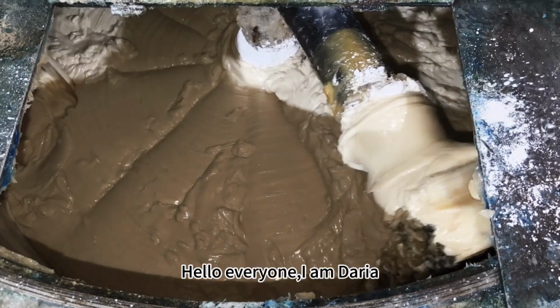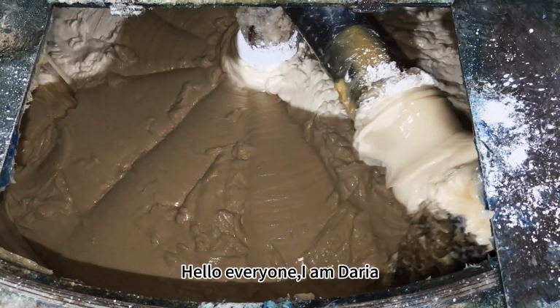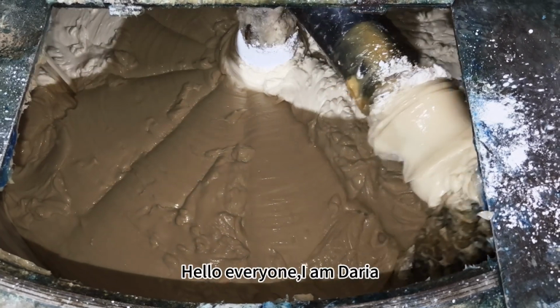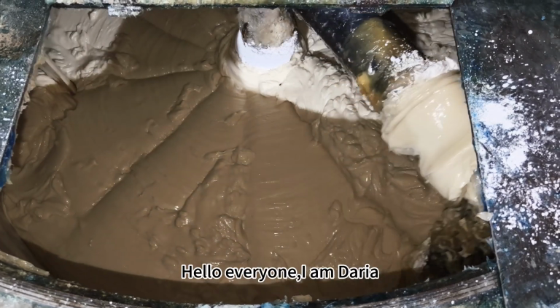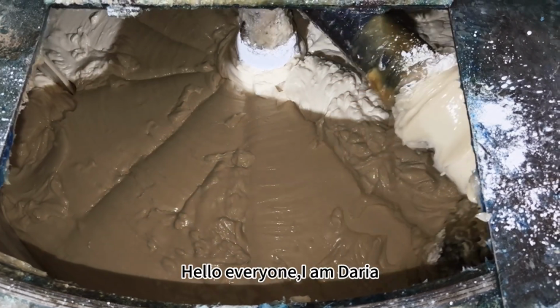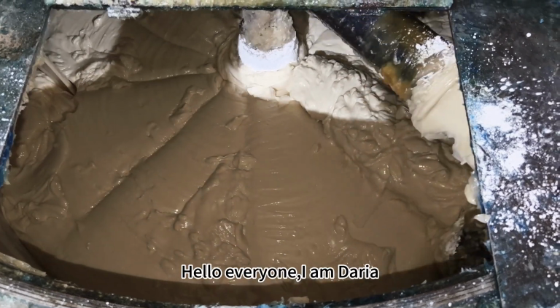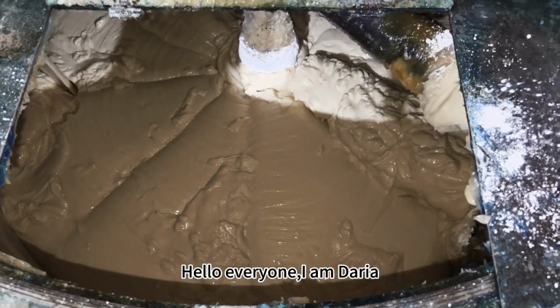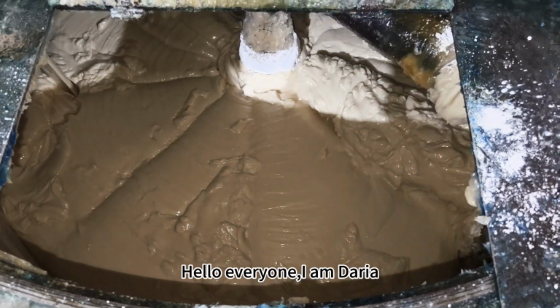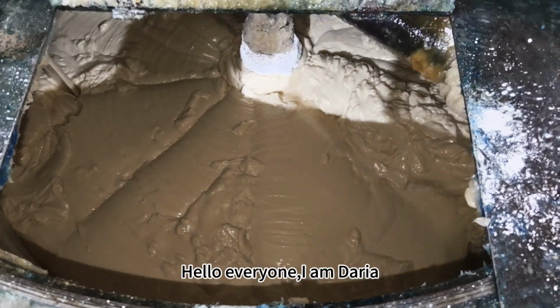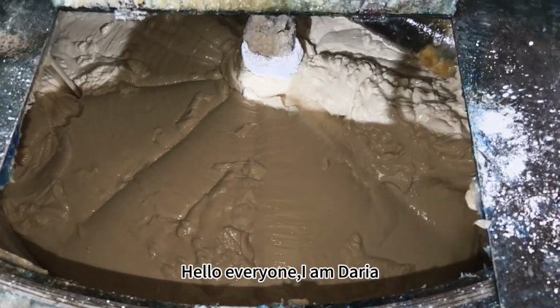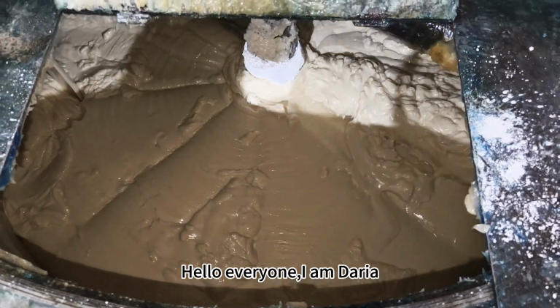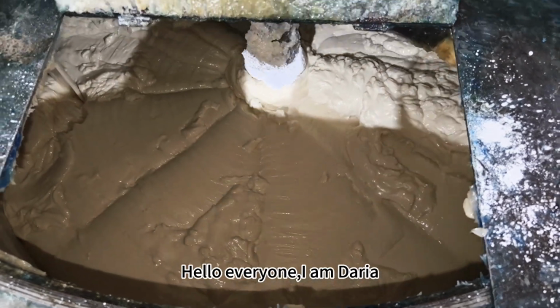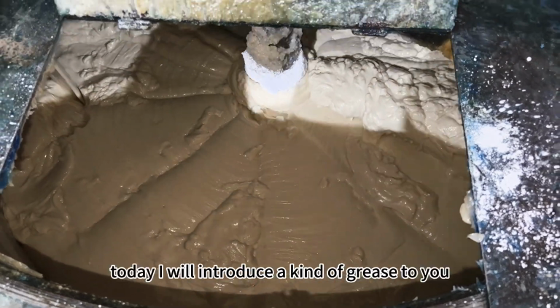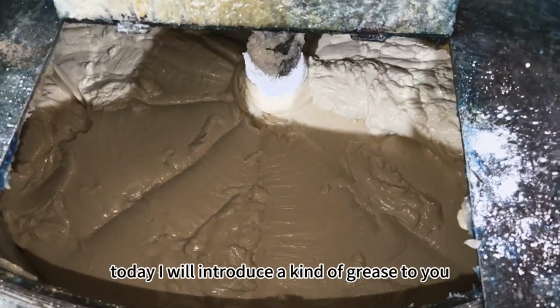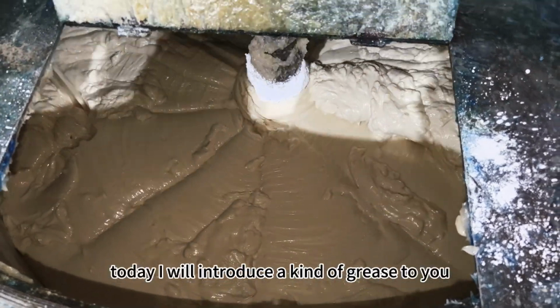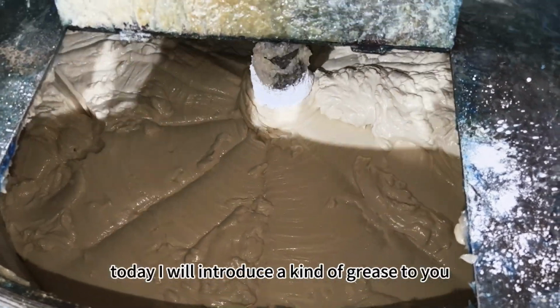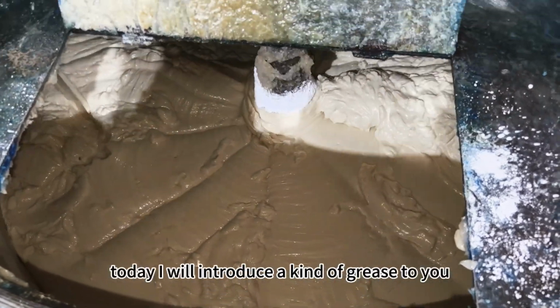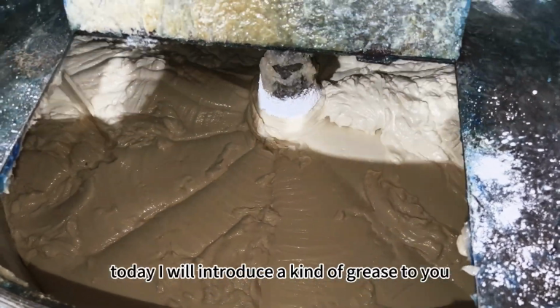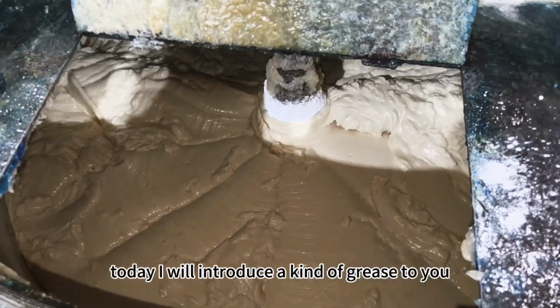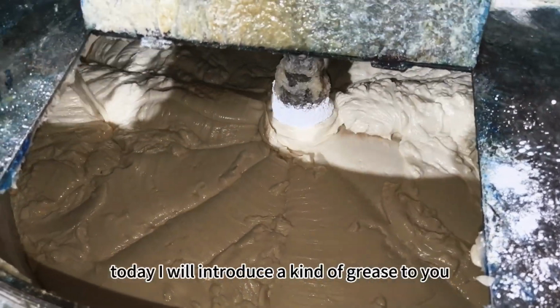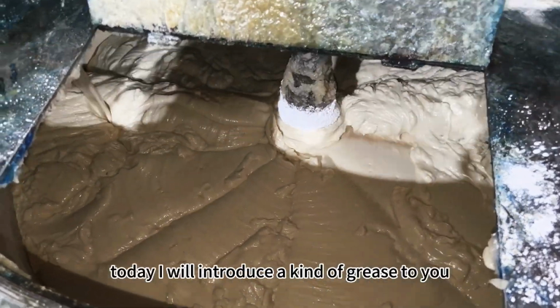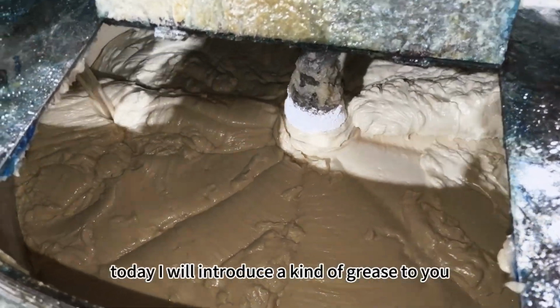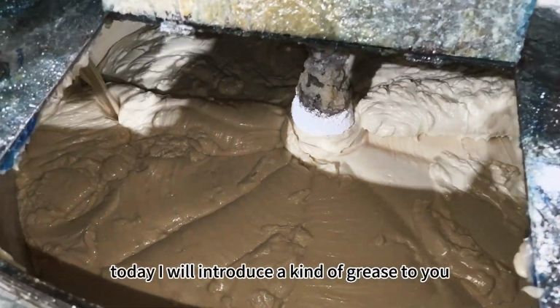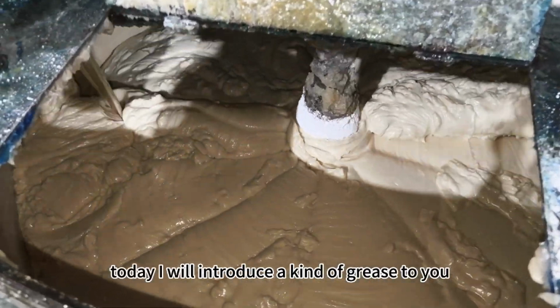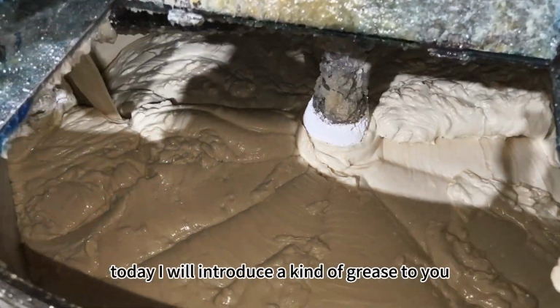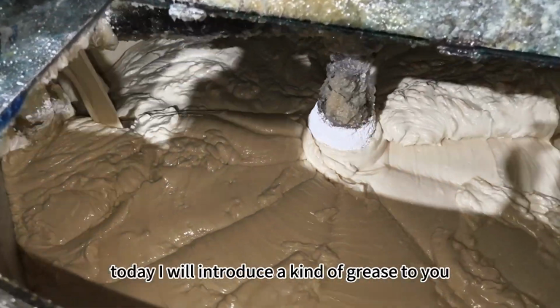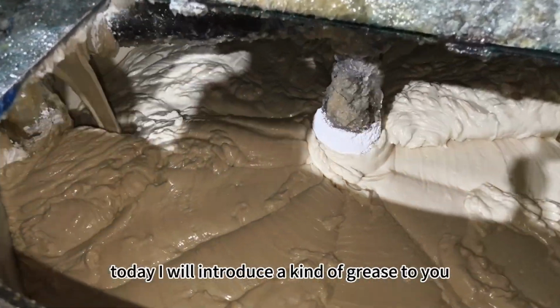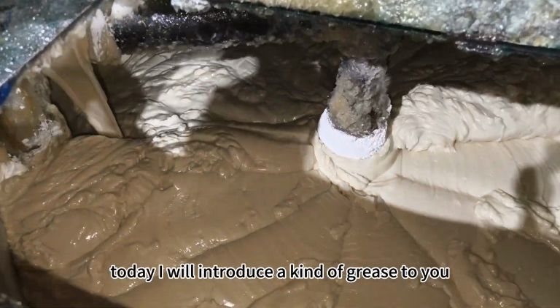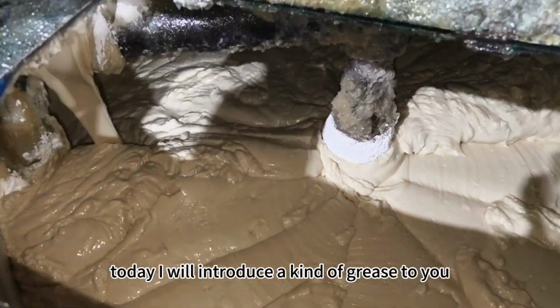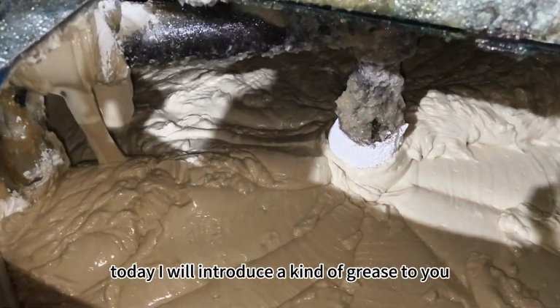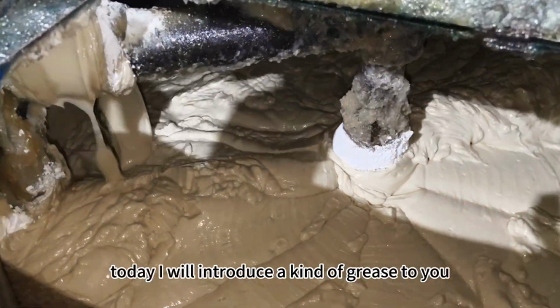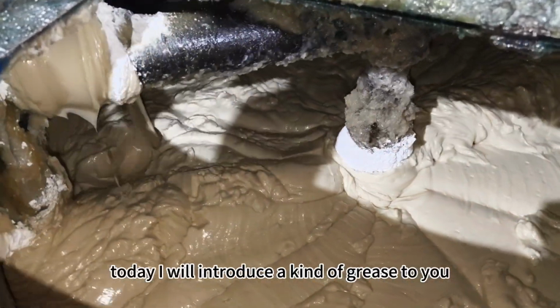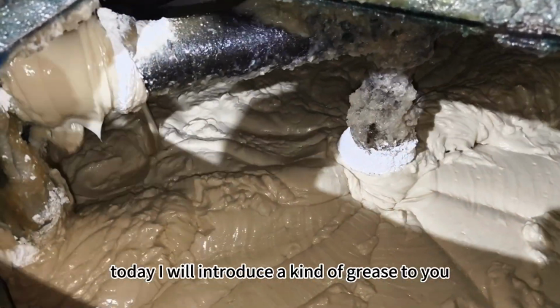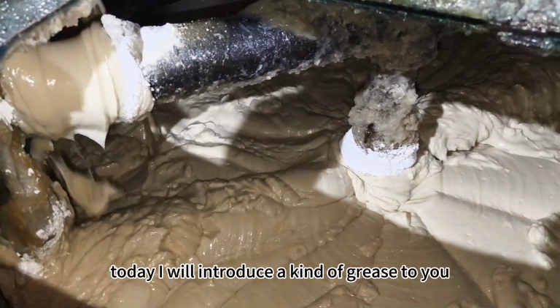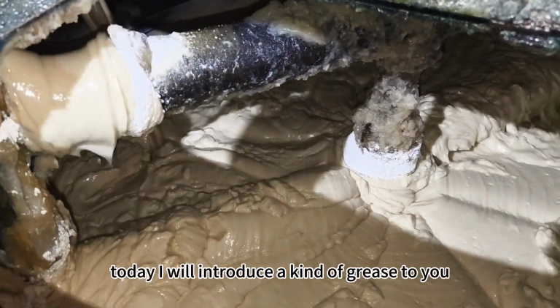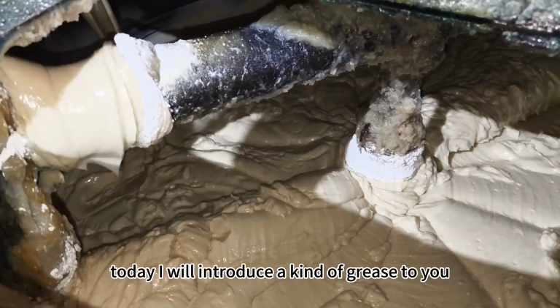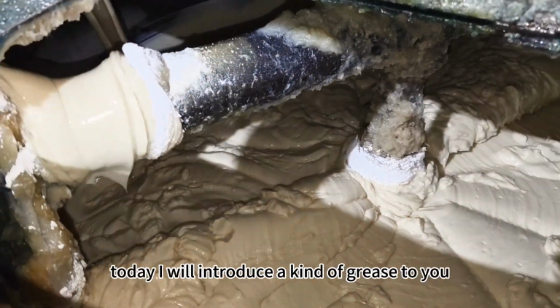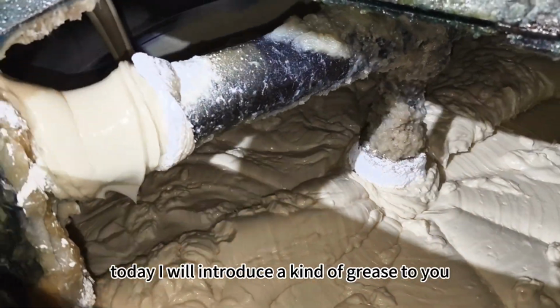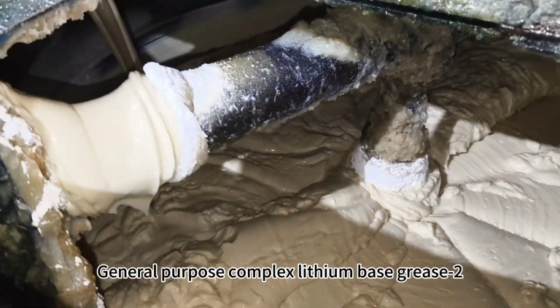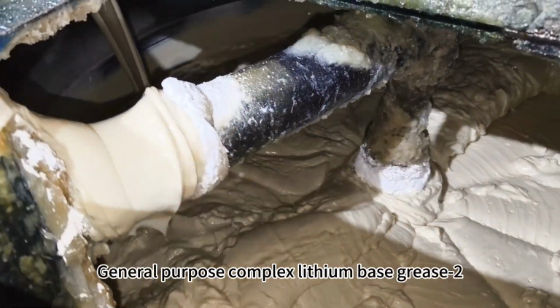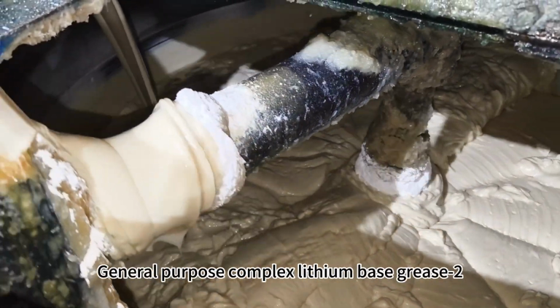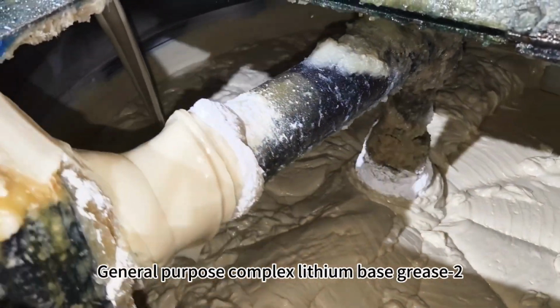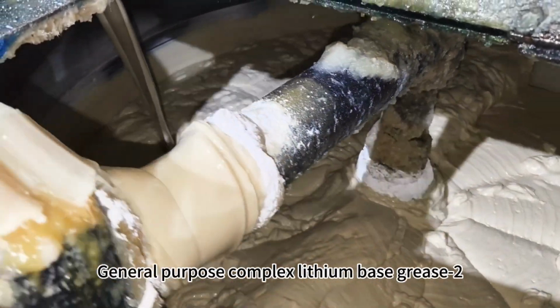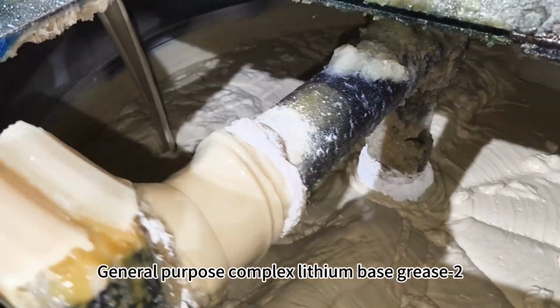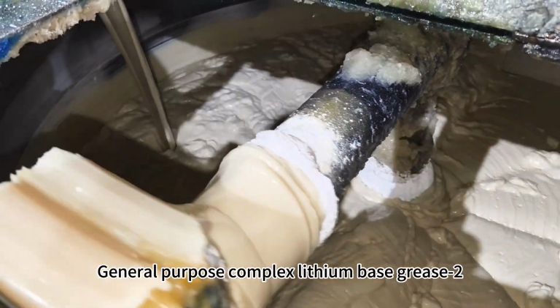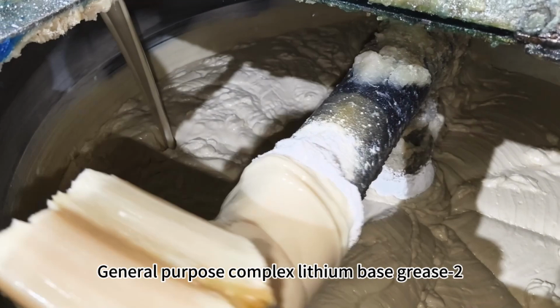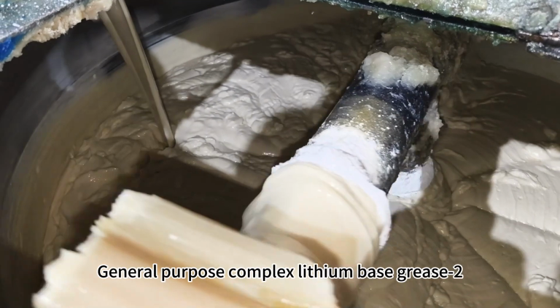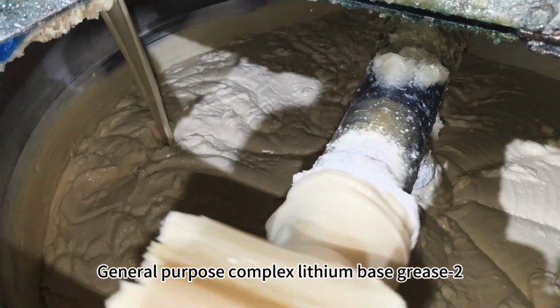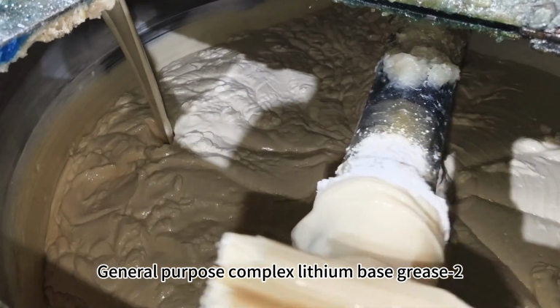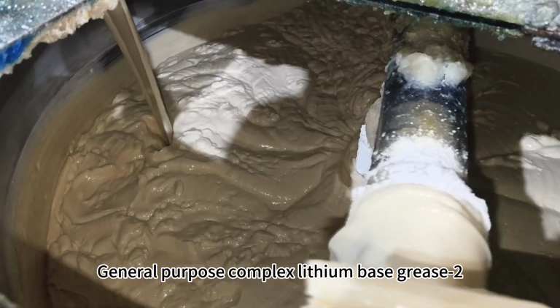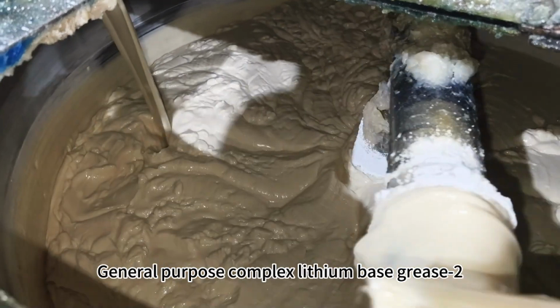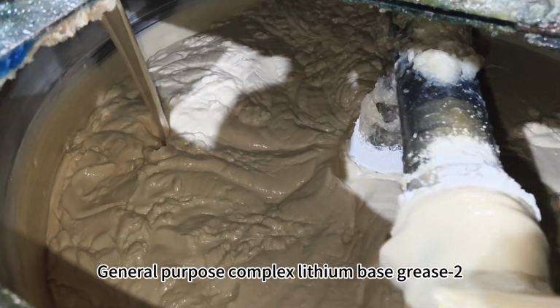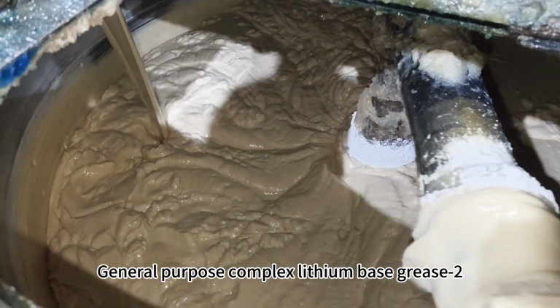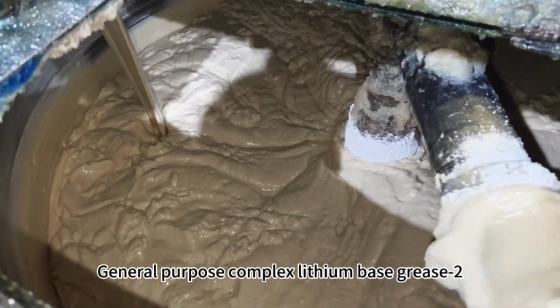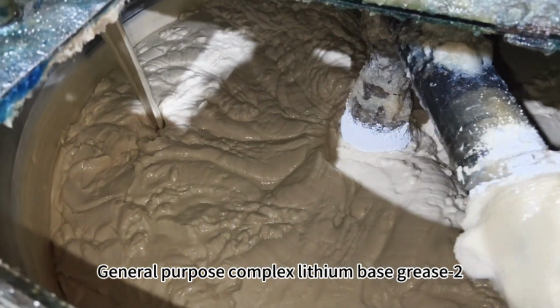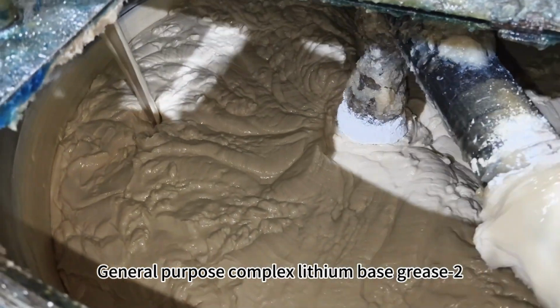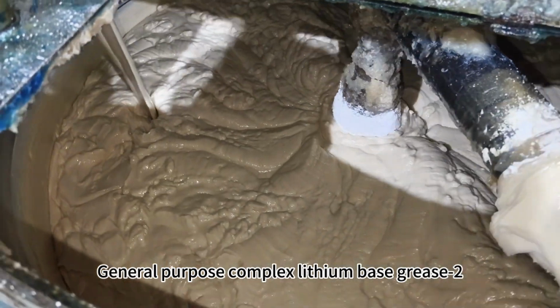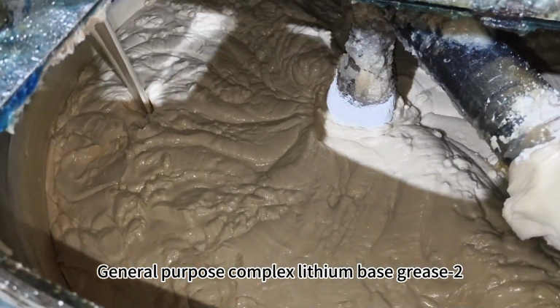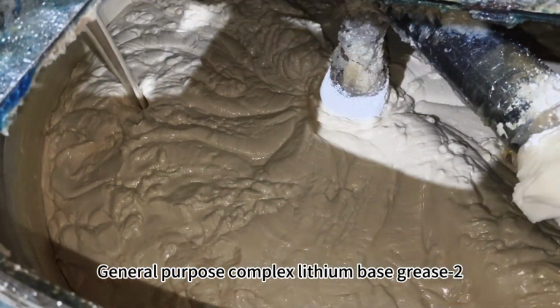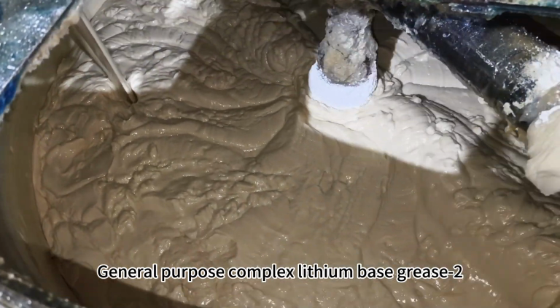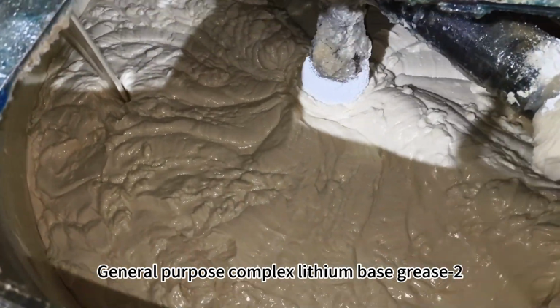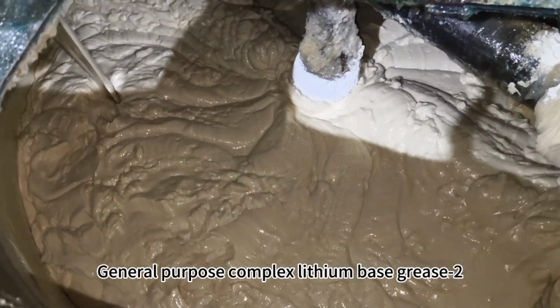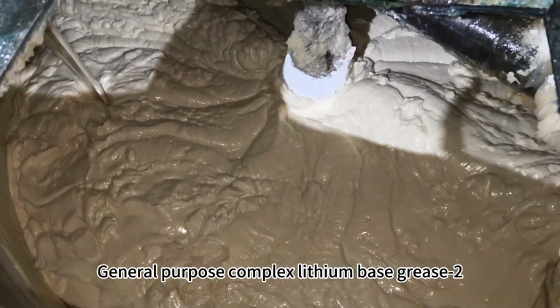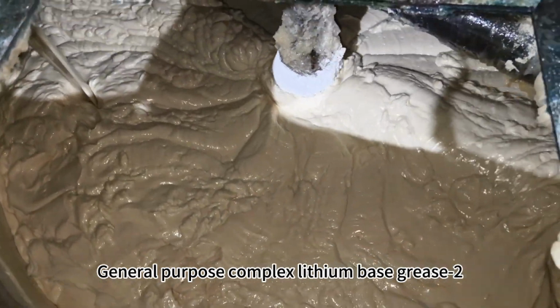Hello everyone, I'm Daria. Today I will introduce a kind of grease to you: General Purpose Complex Lithium-Based Grease 2.